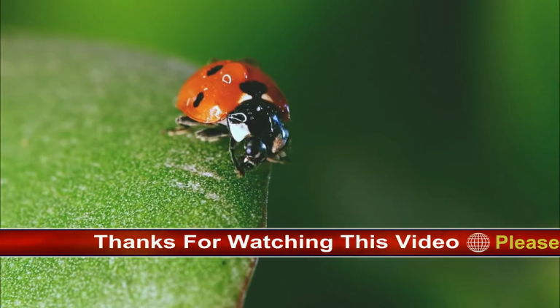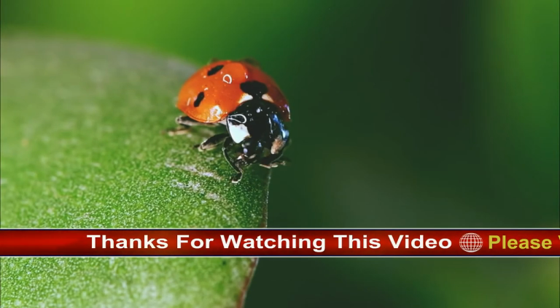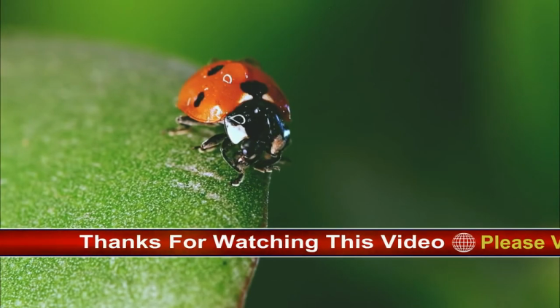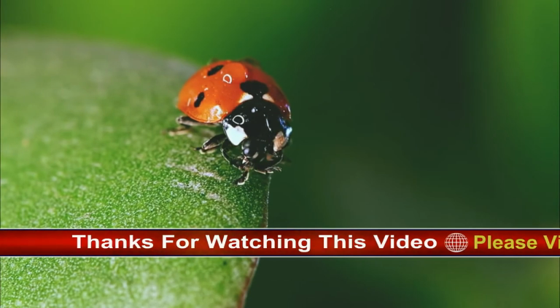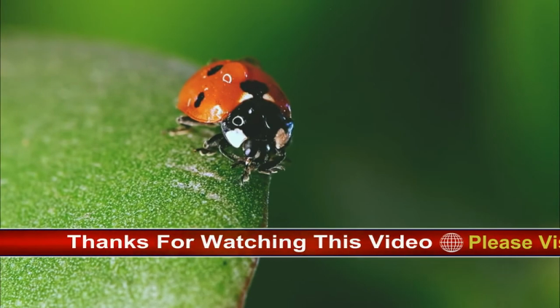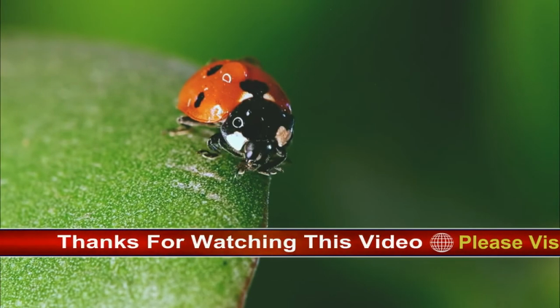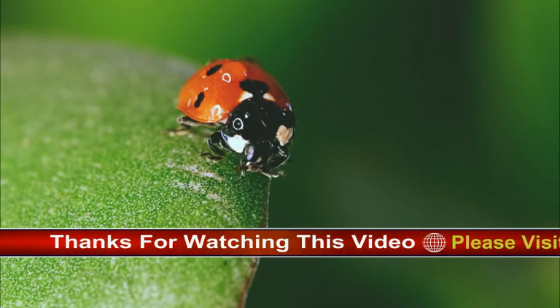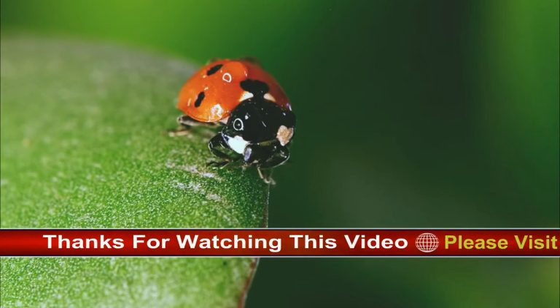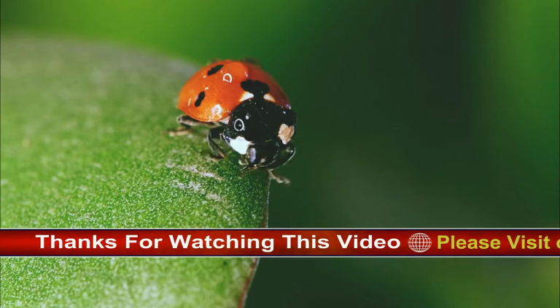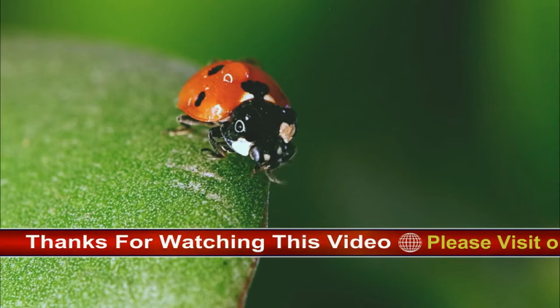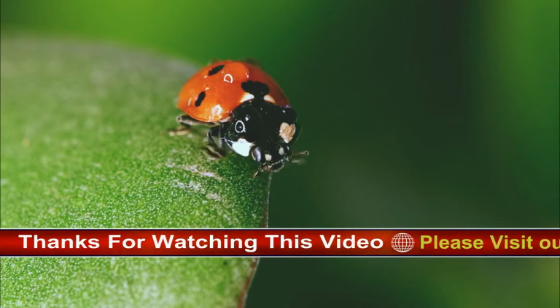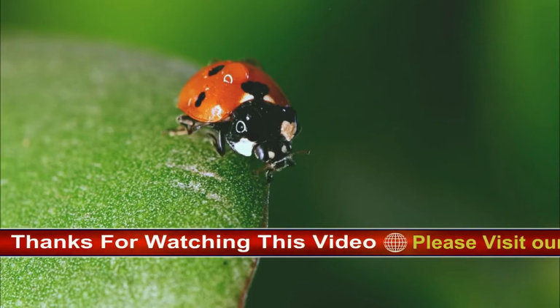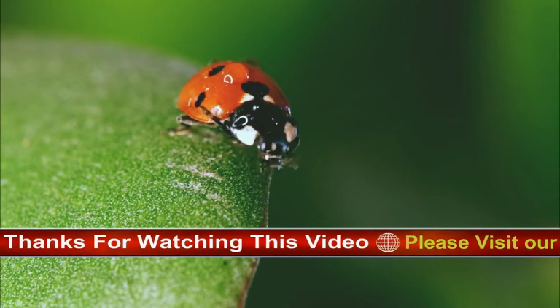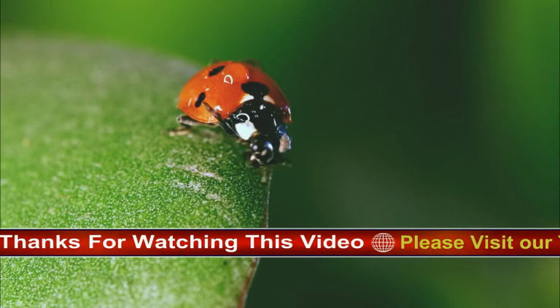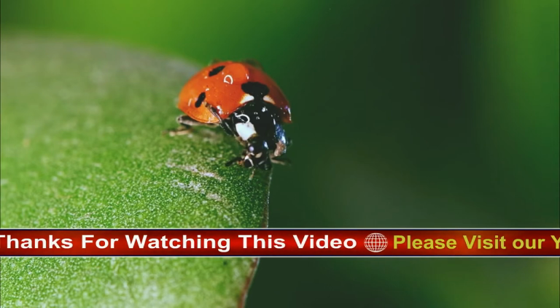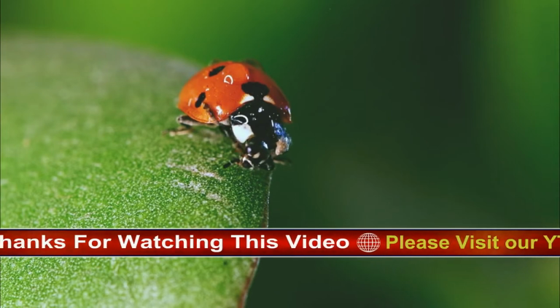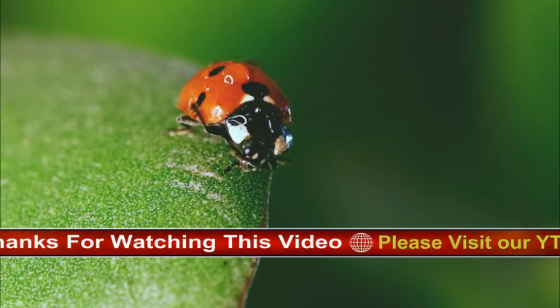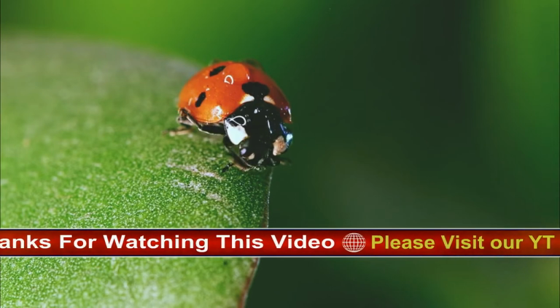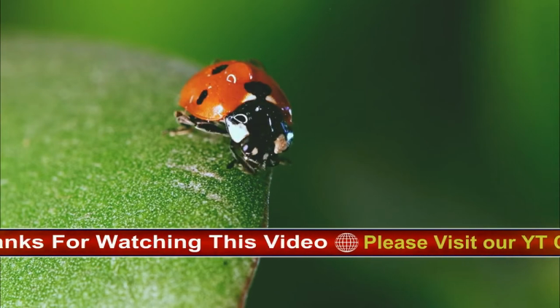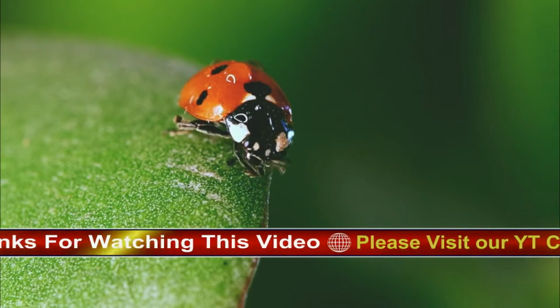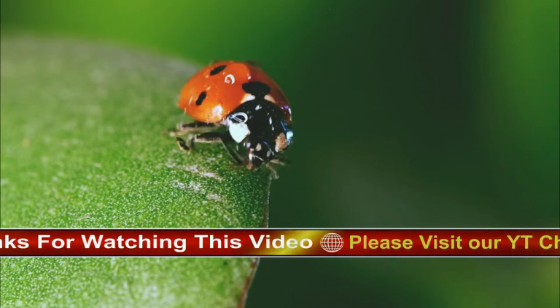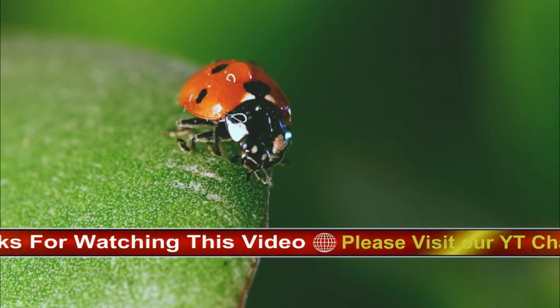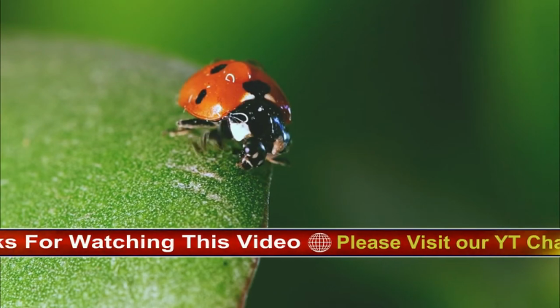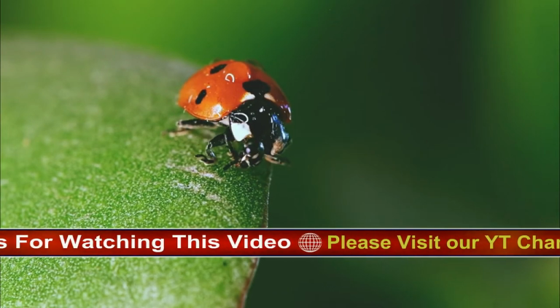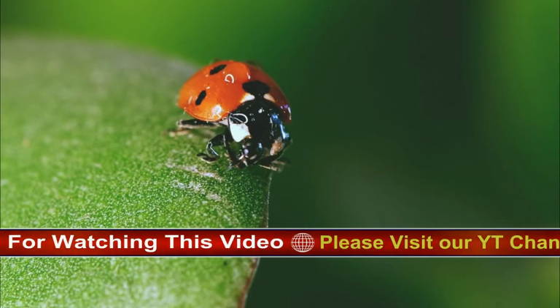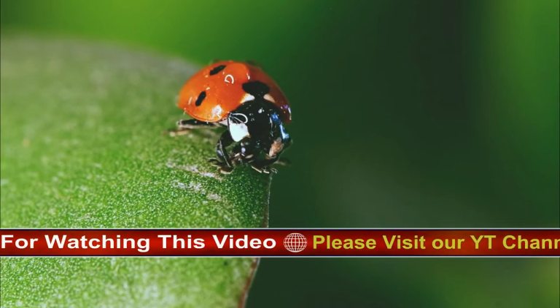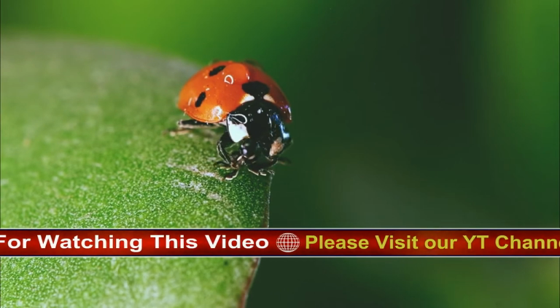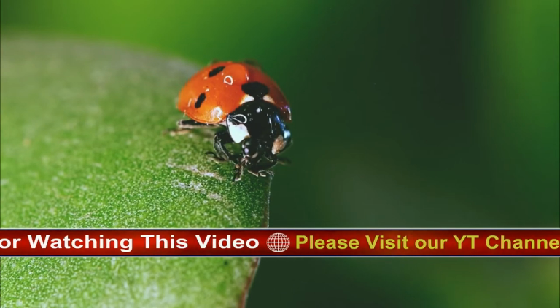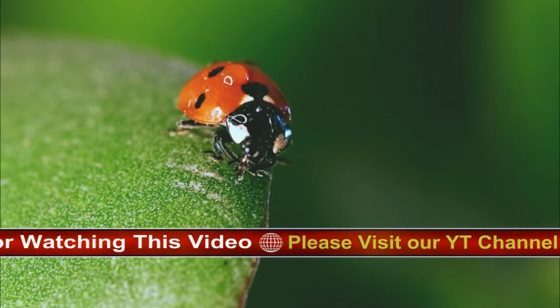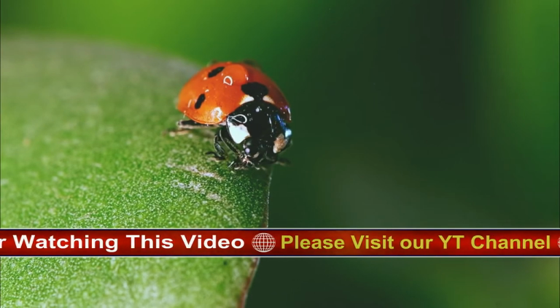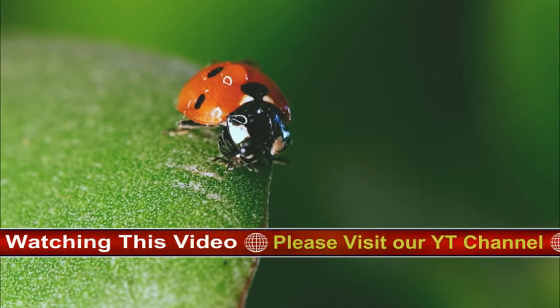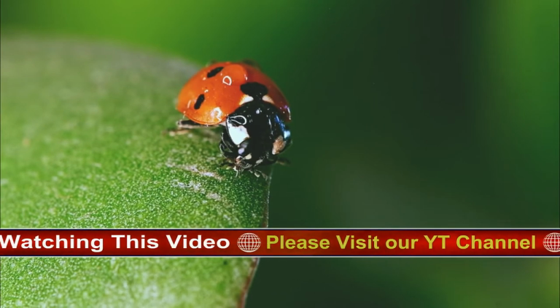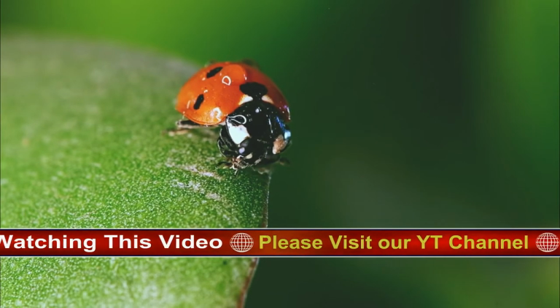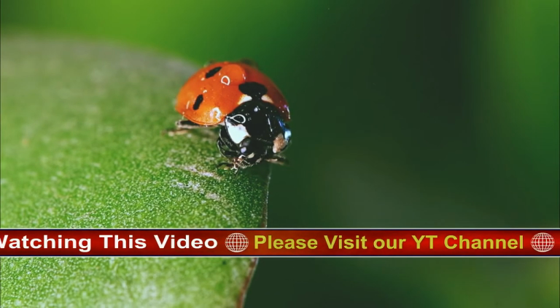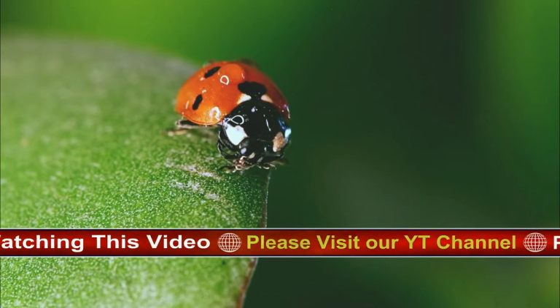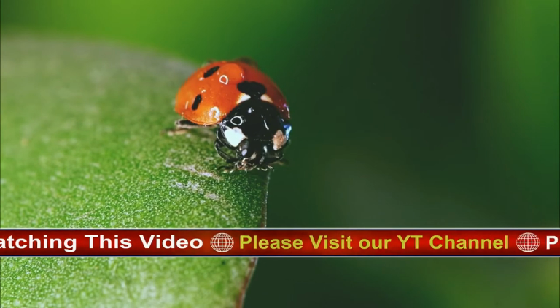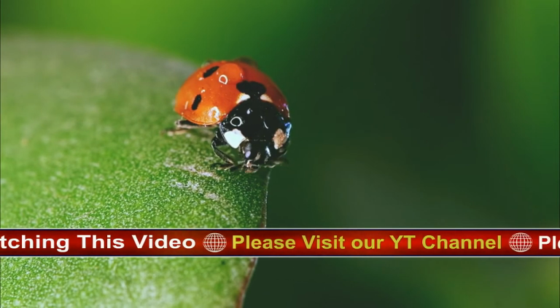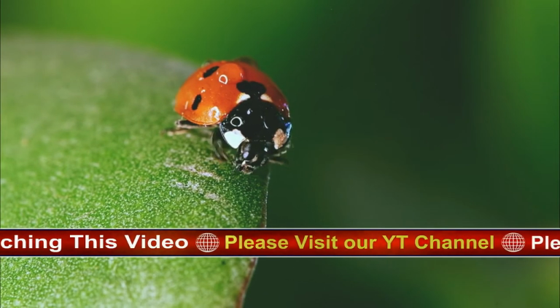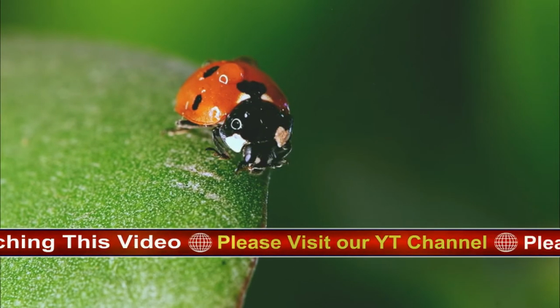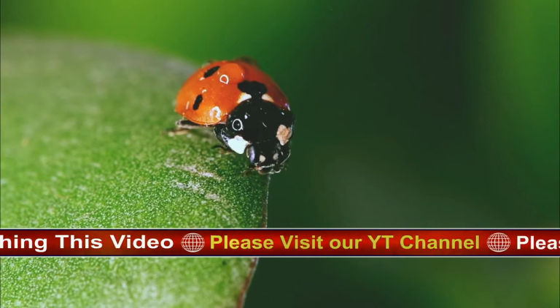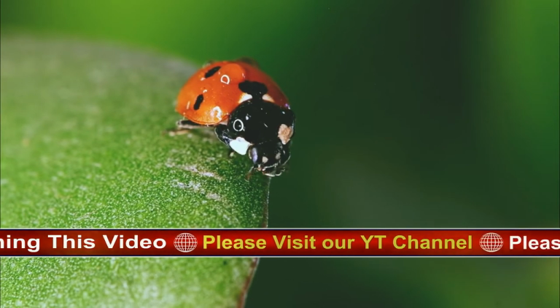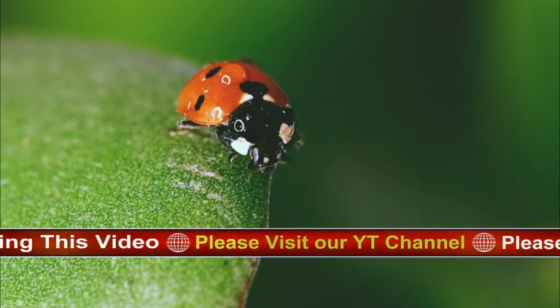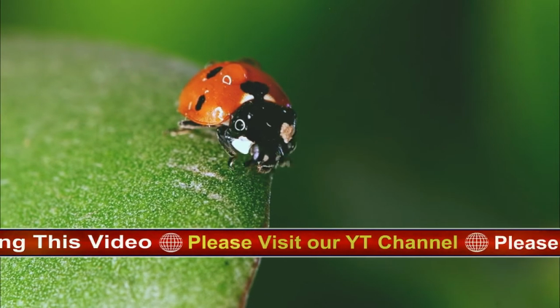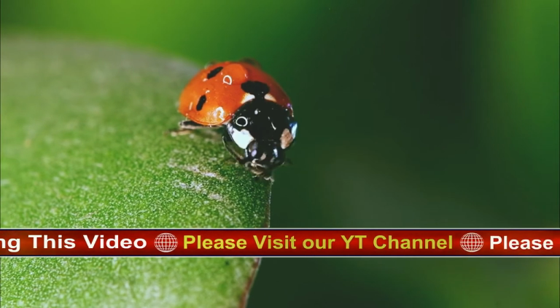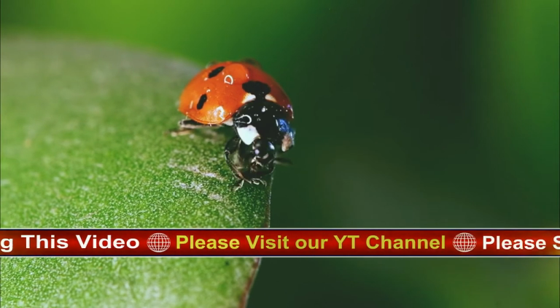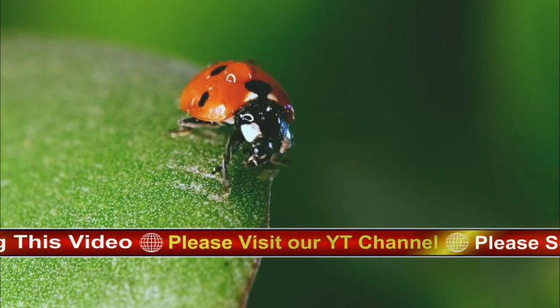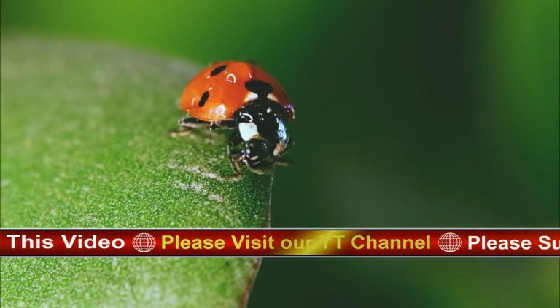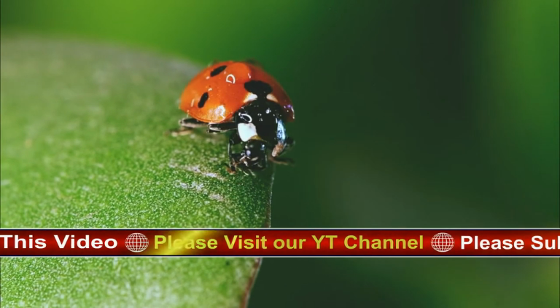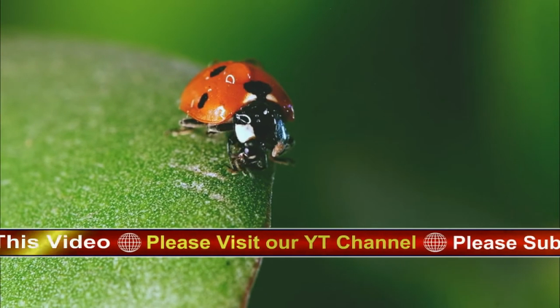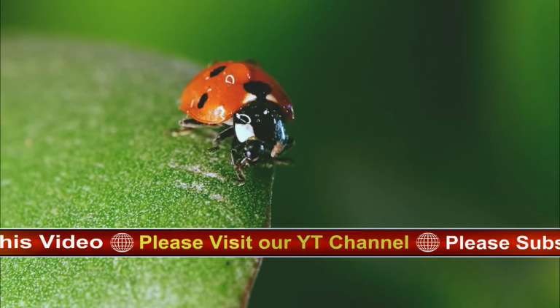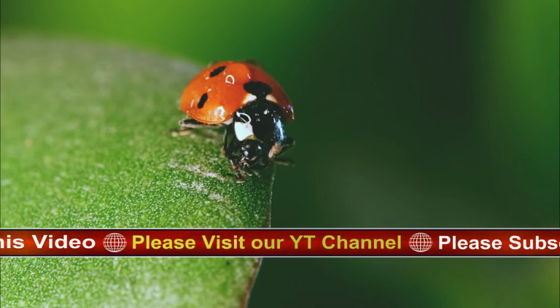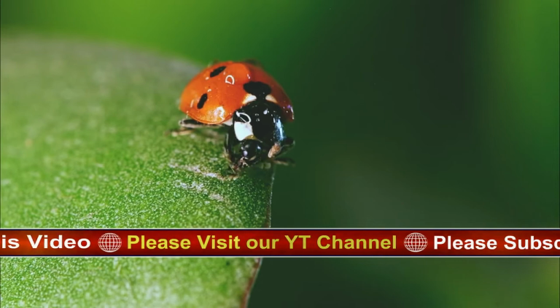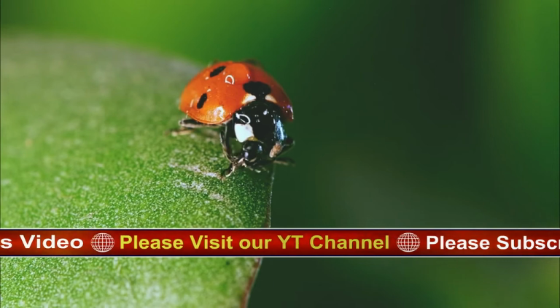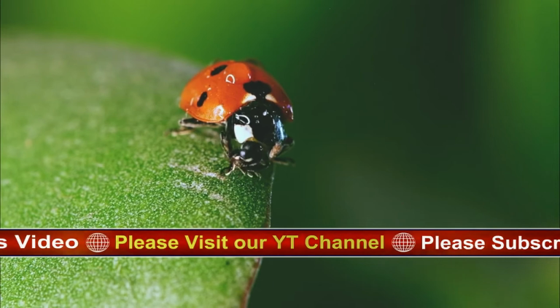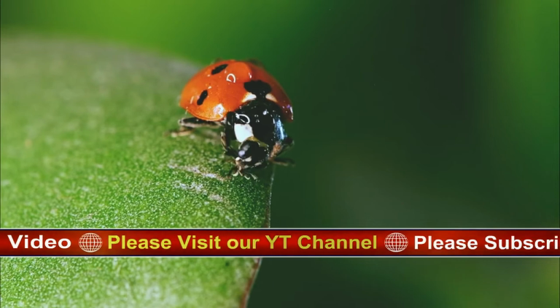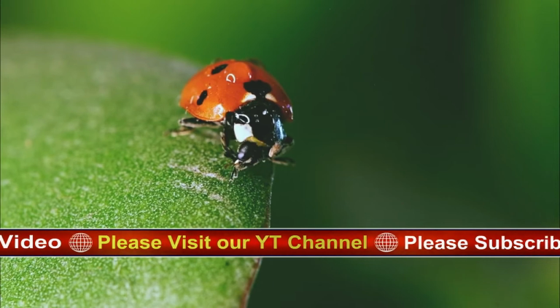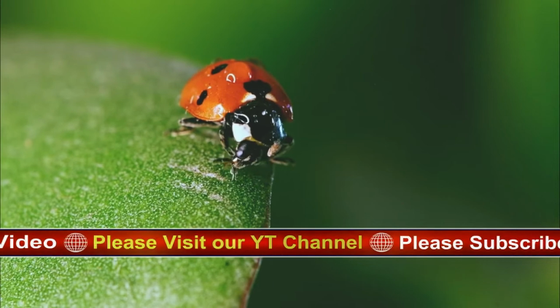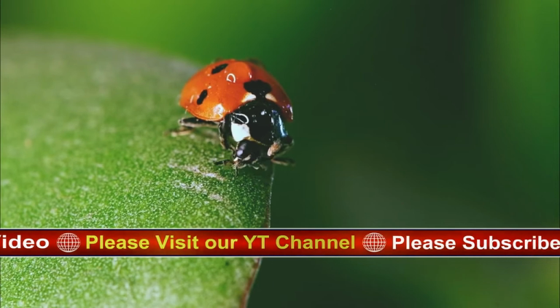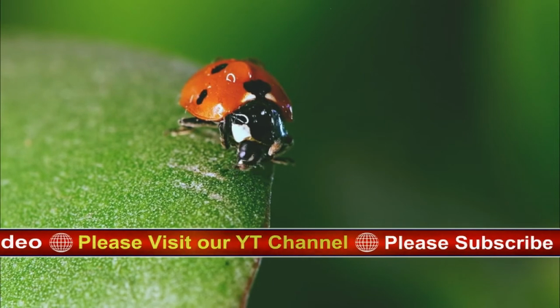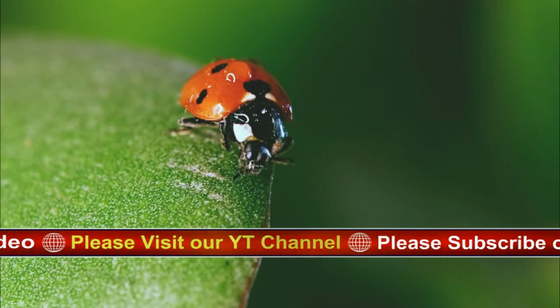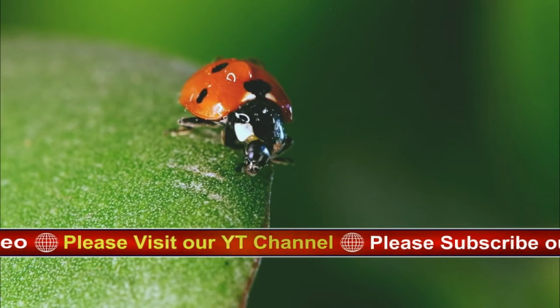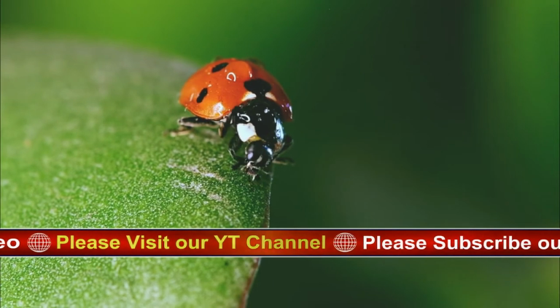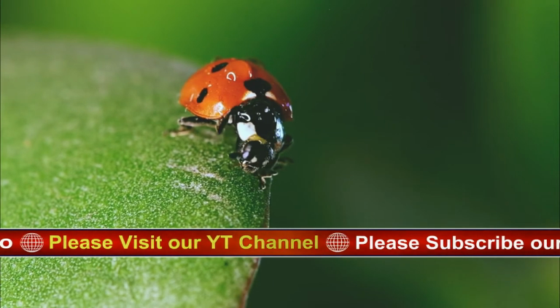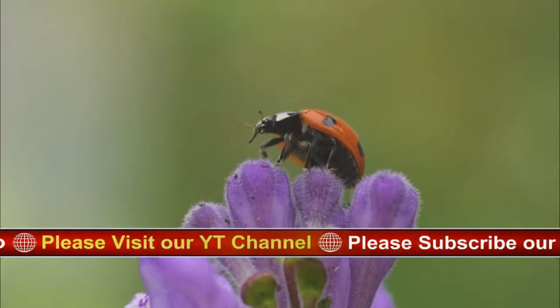Birds are ladybugs' main predators, but they also fall victim to frogs, wasps, spiders, and dragonflies.